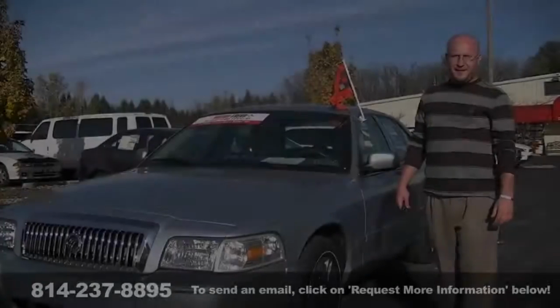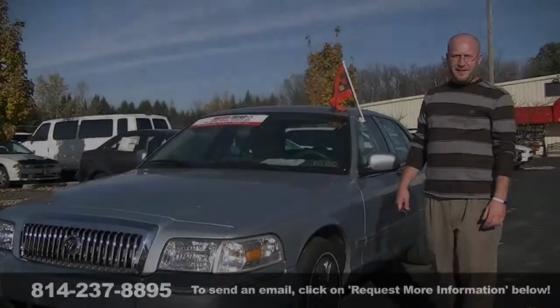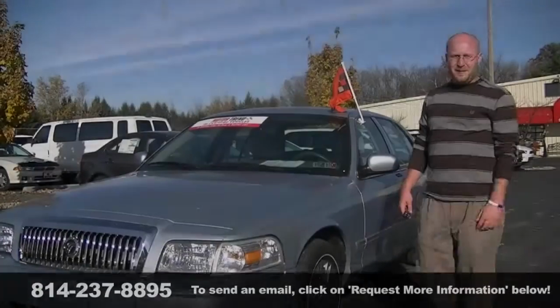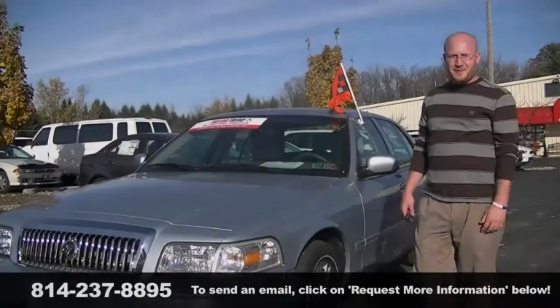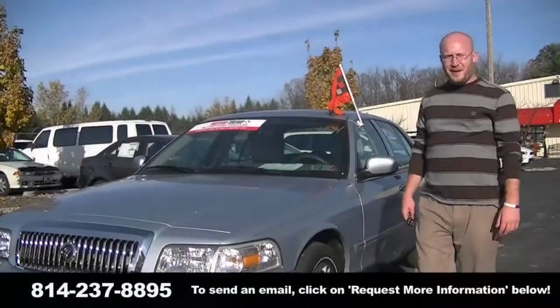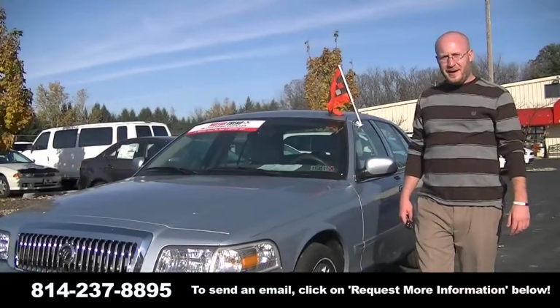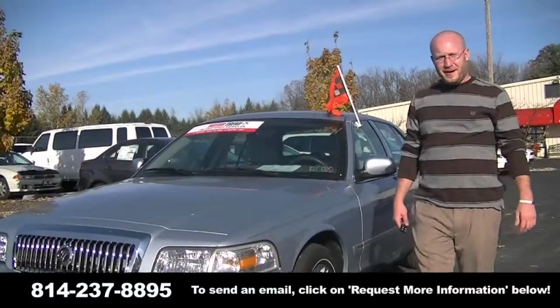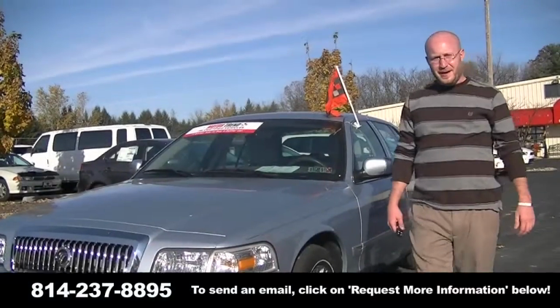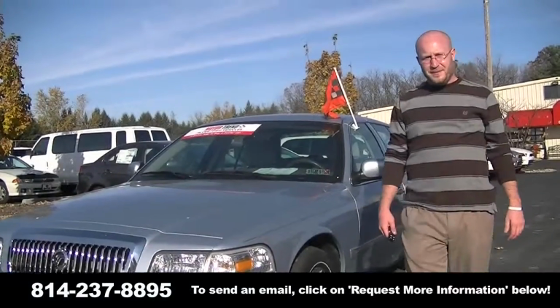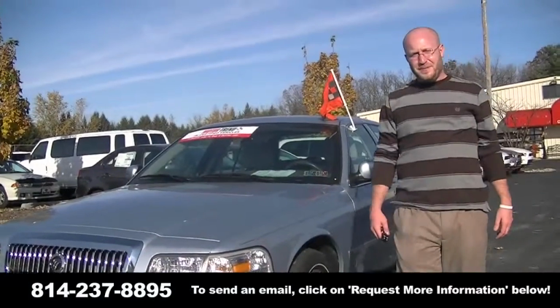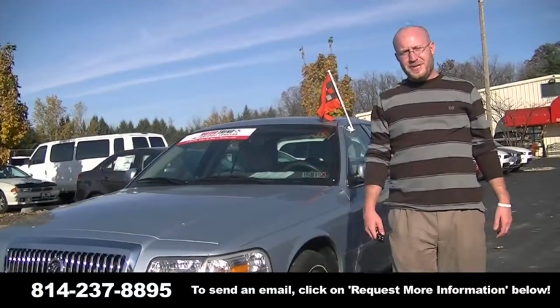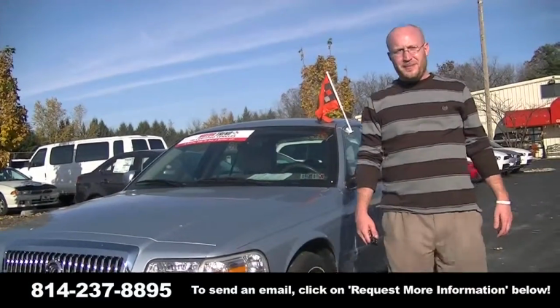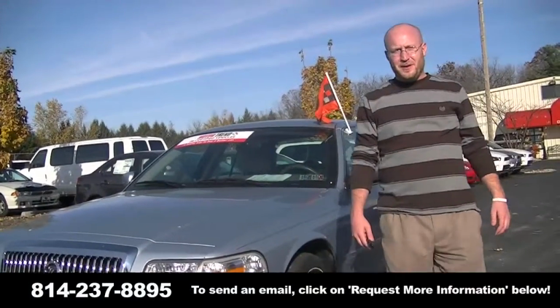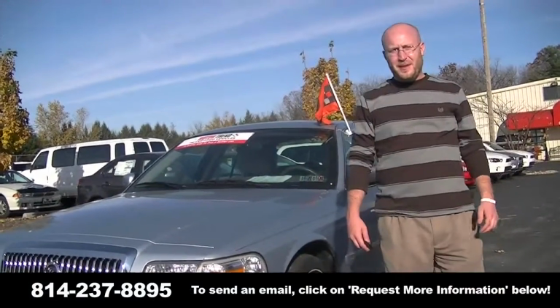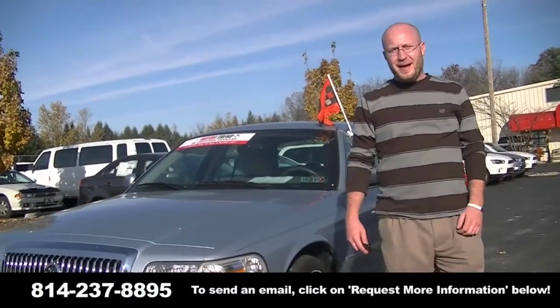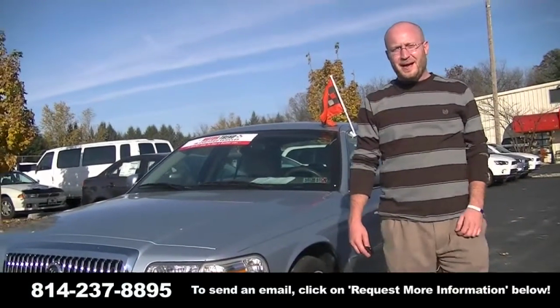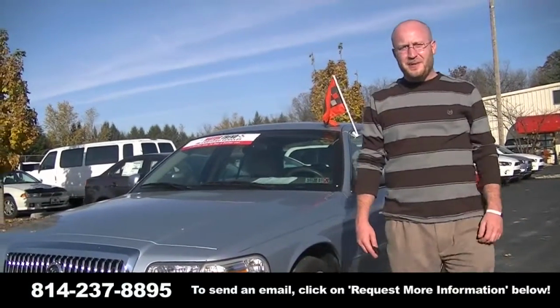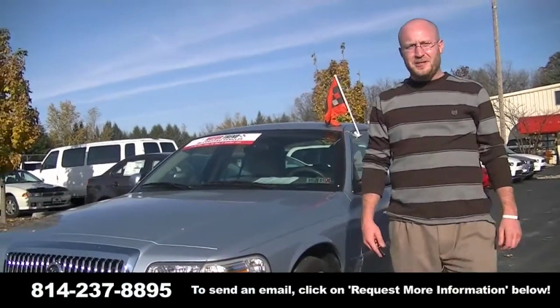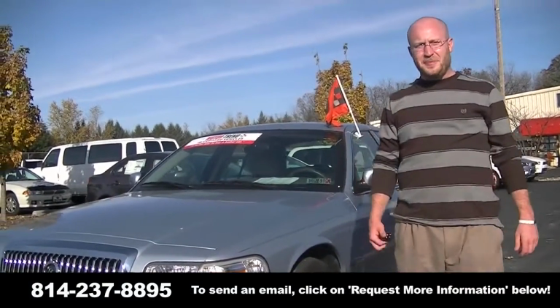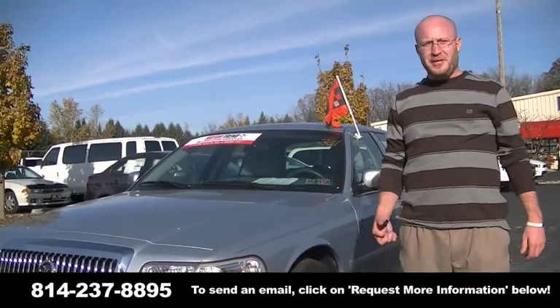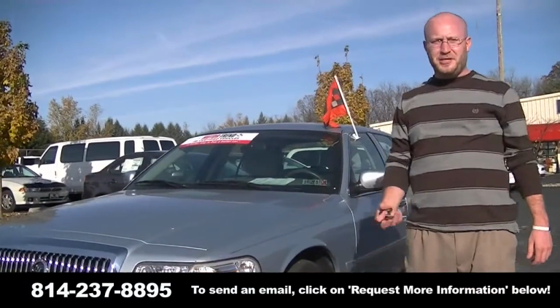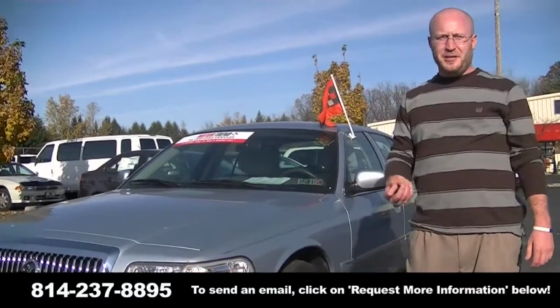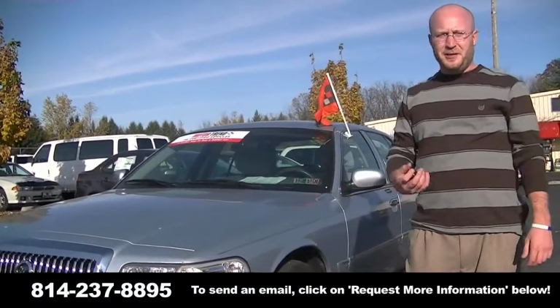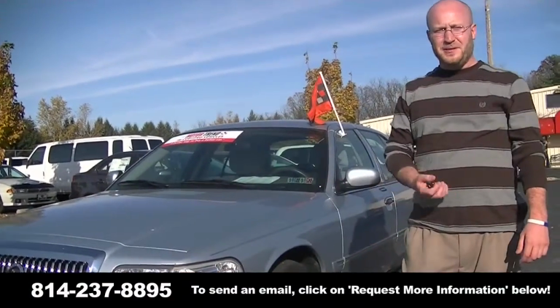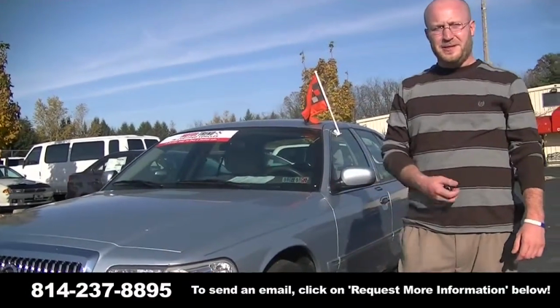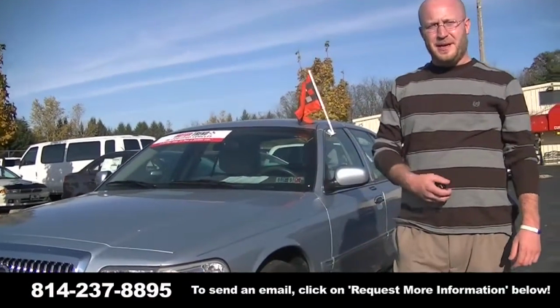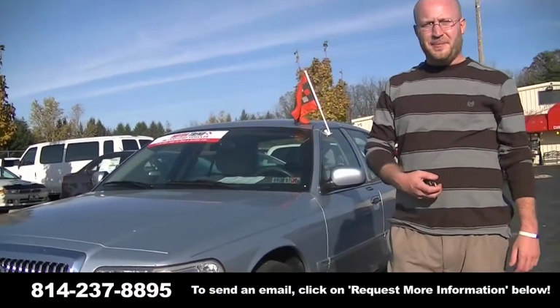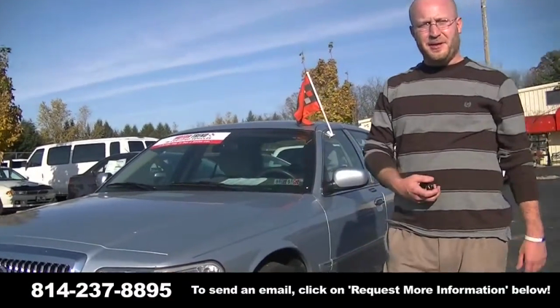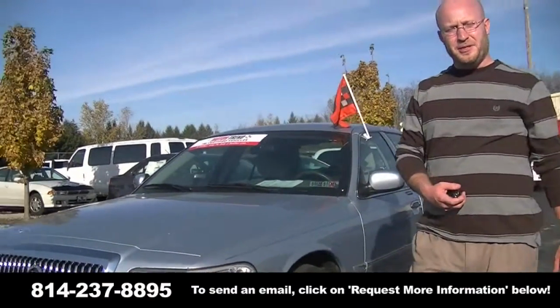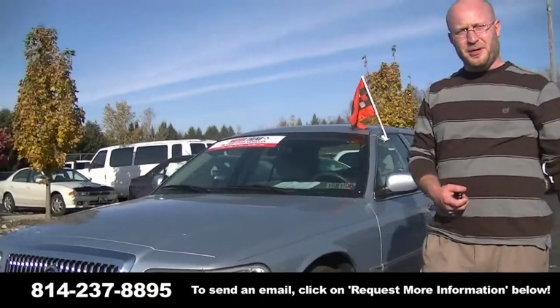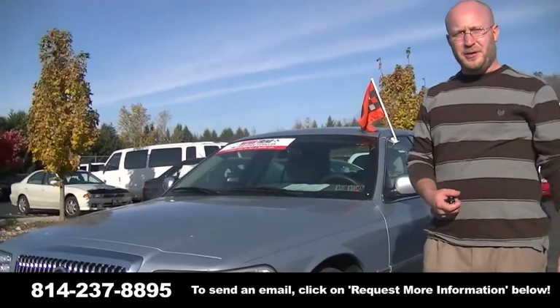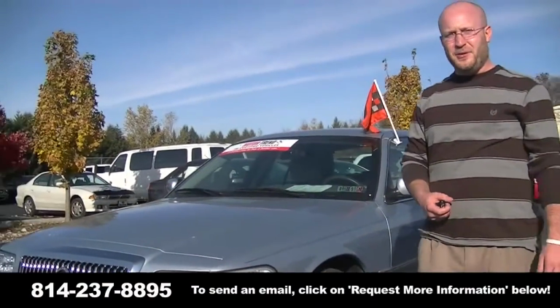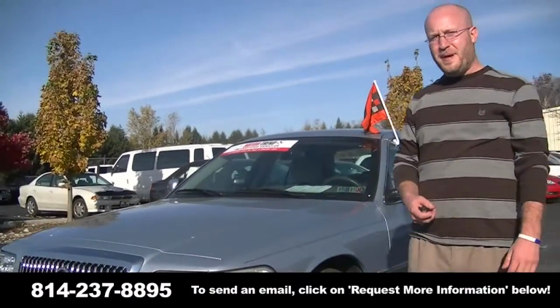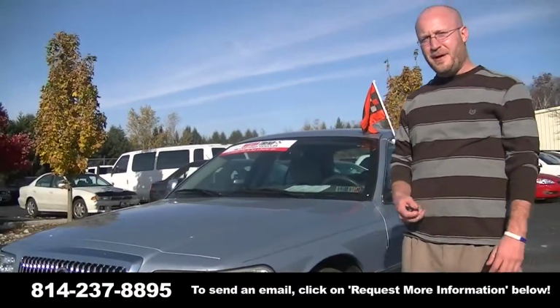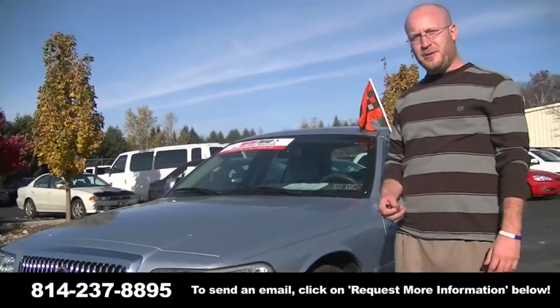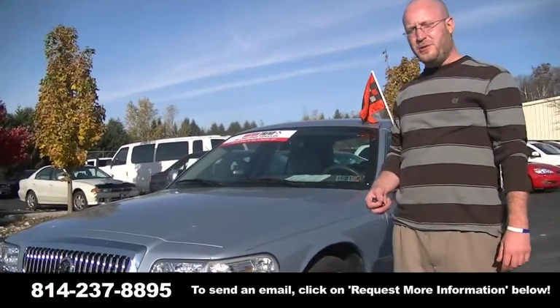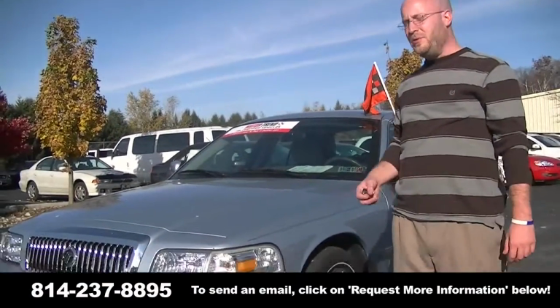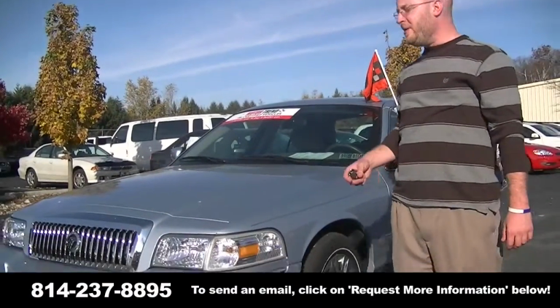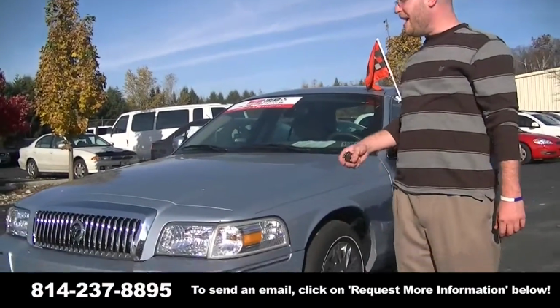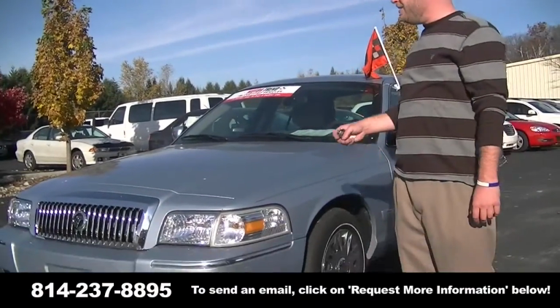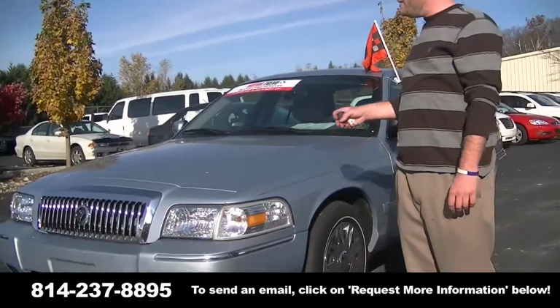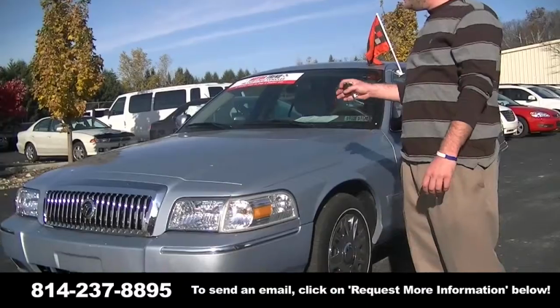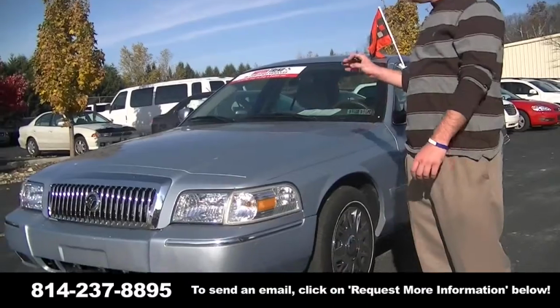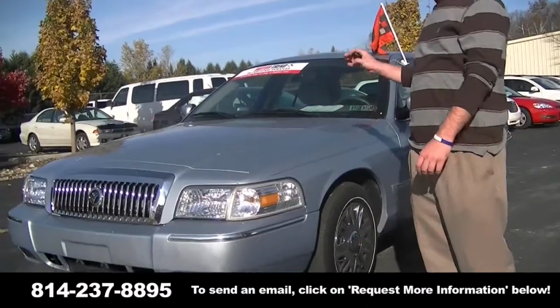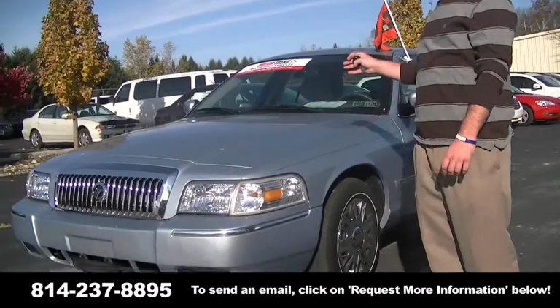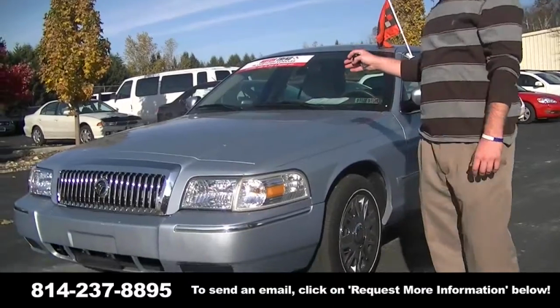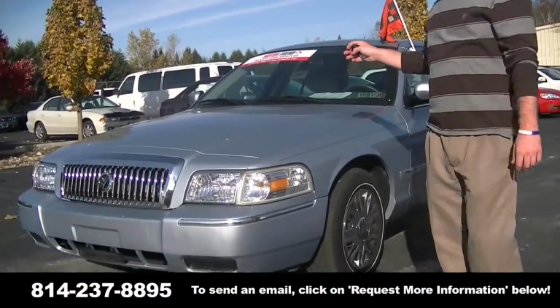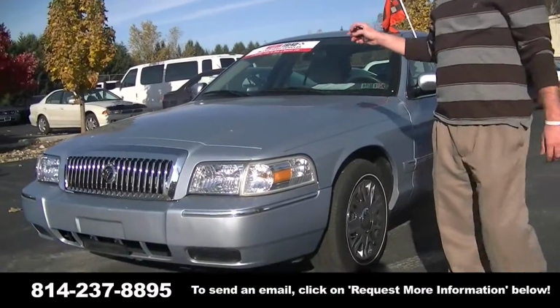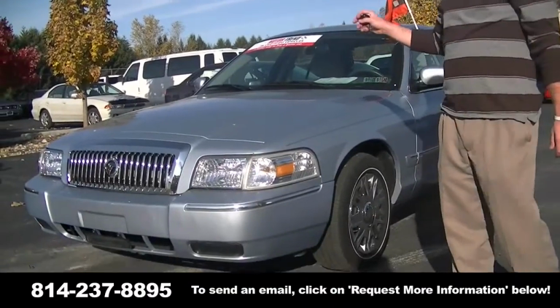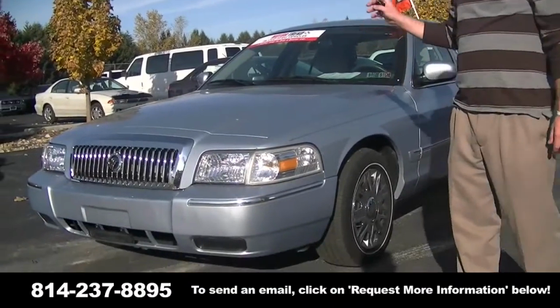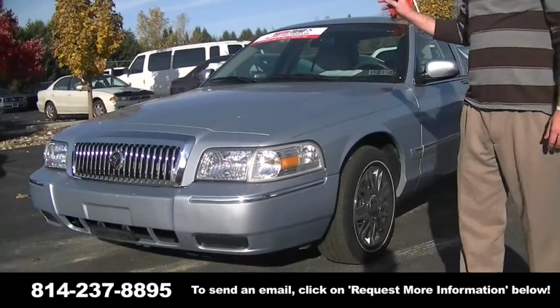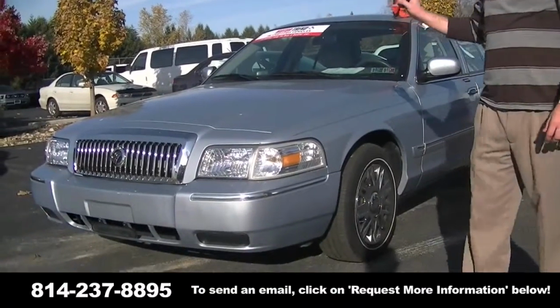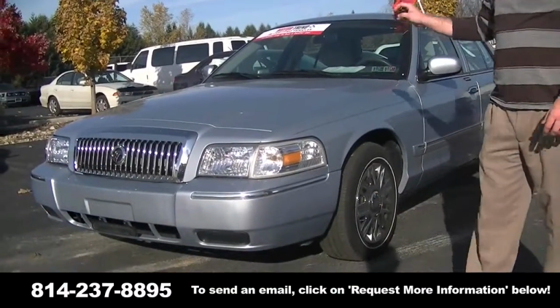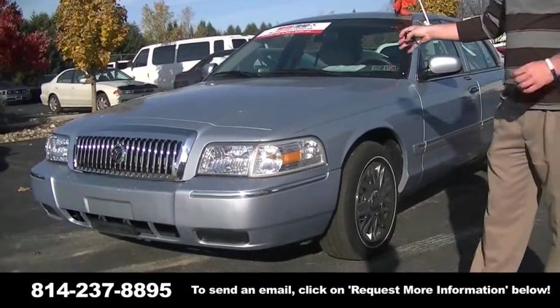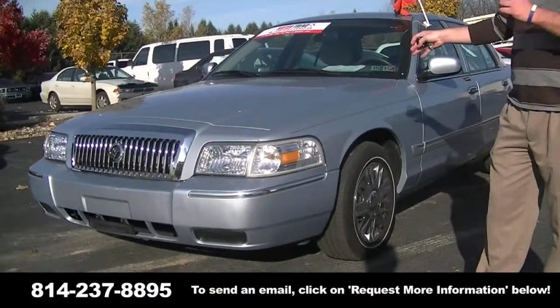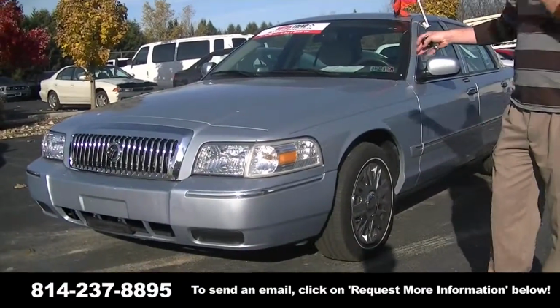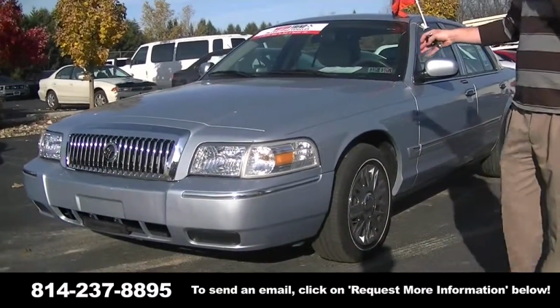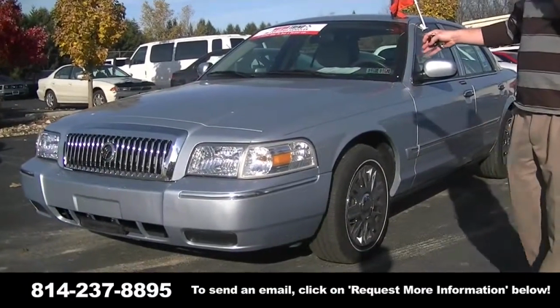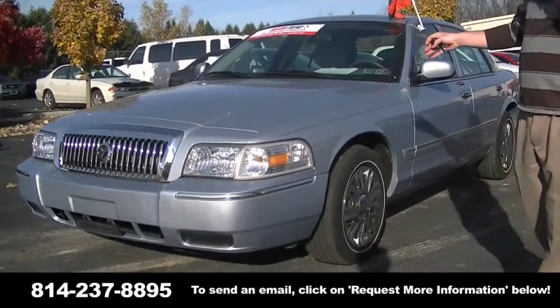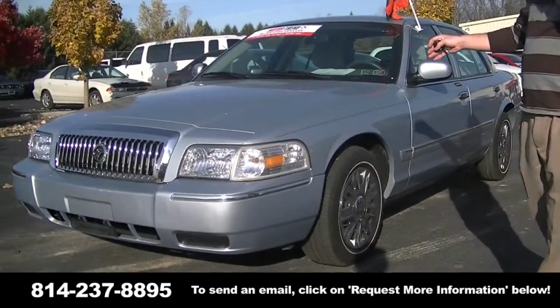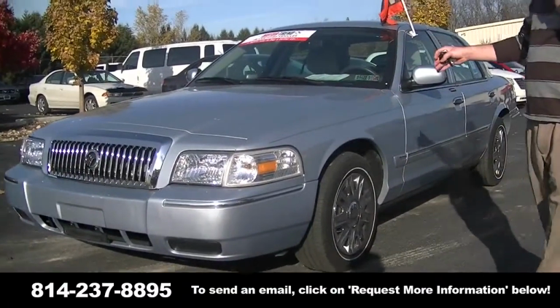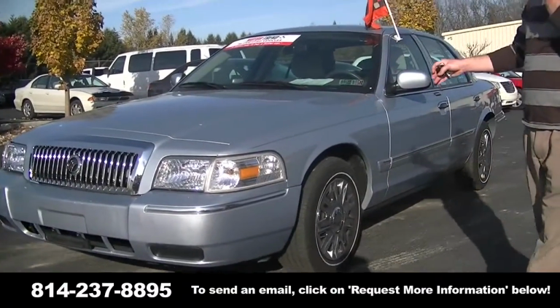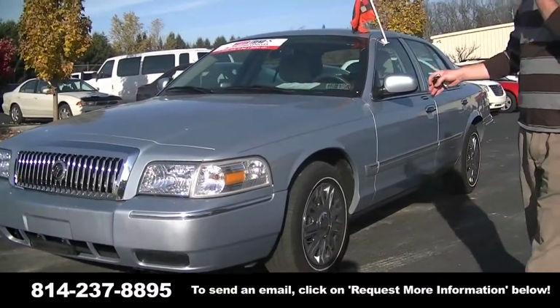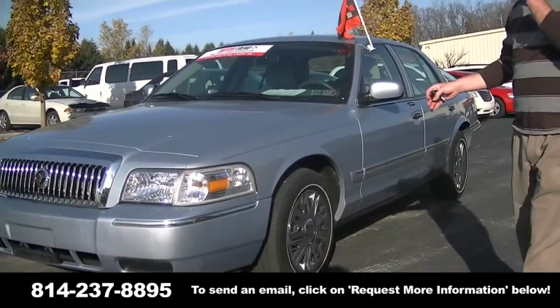Hi folks, Ryan Kendra from Jabco Mad Guy Mitsubishi here. Today I'm going to show you about our 2006 Mercury Grand Marquis.